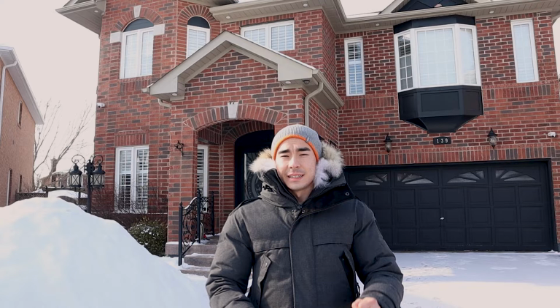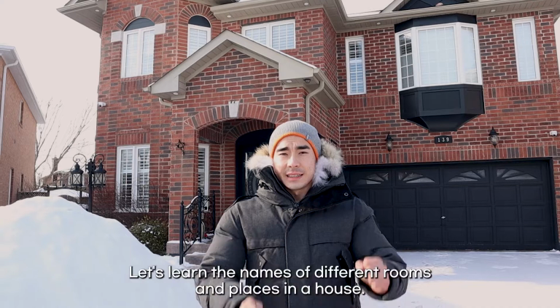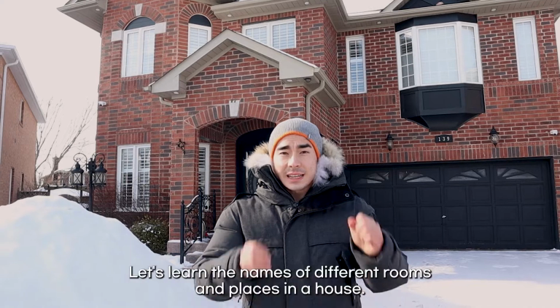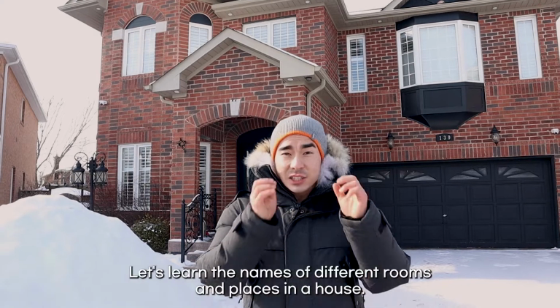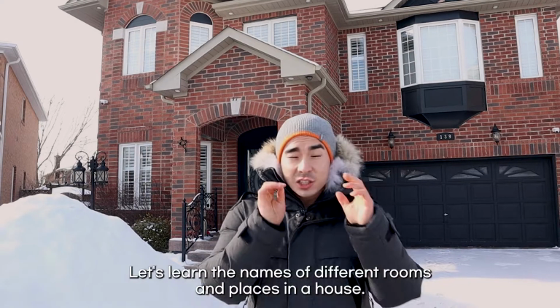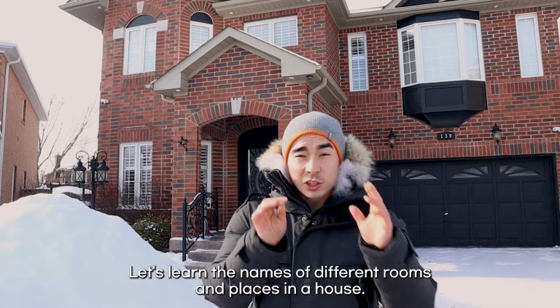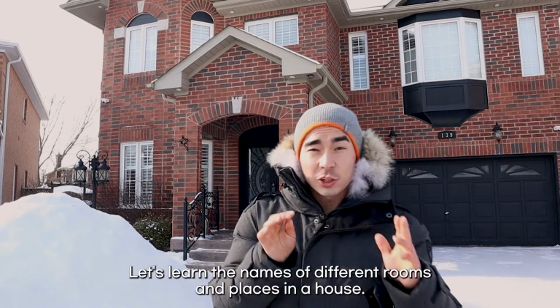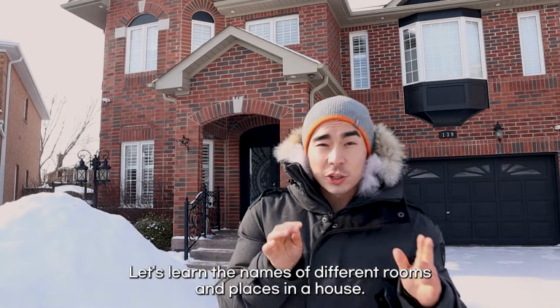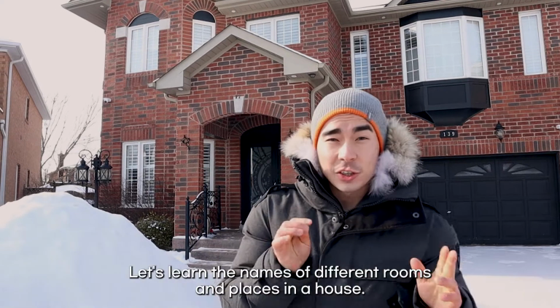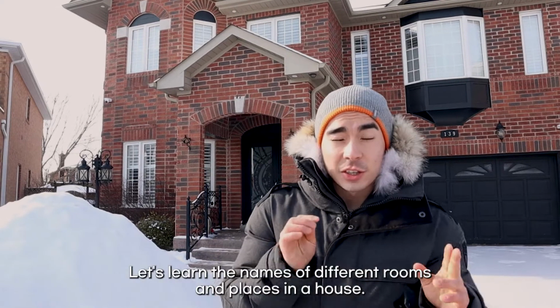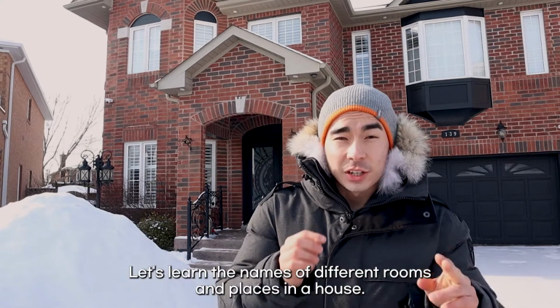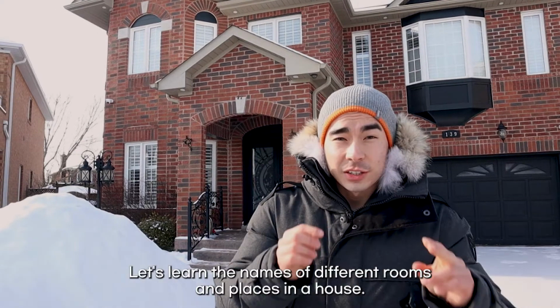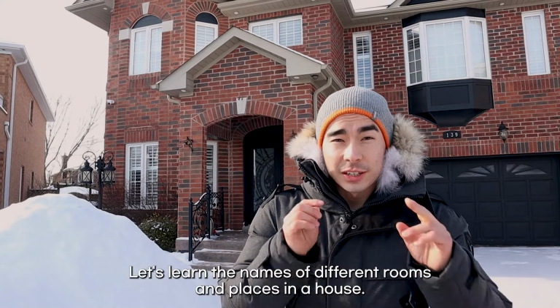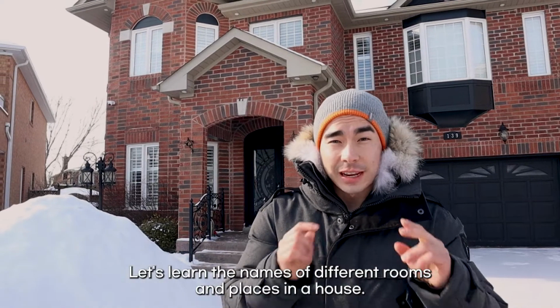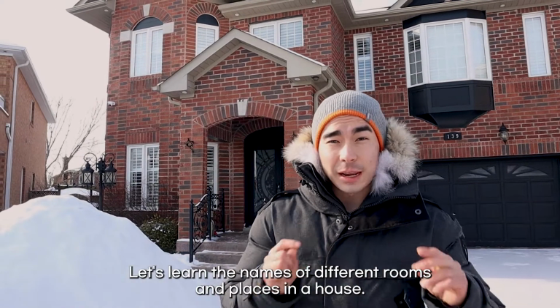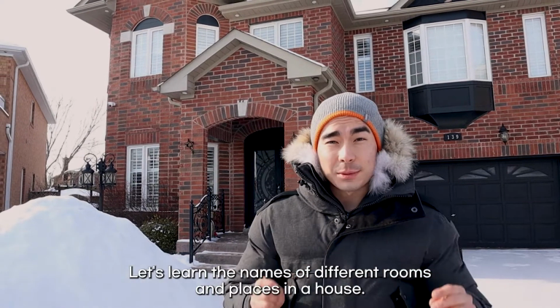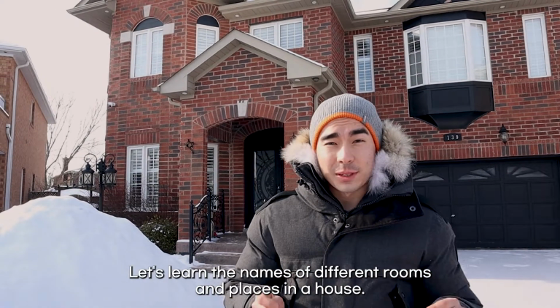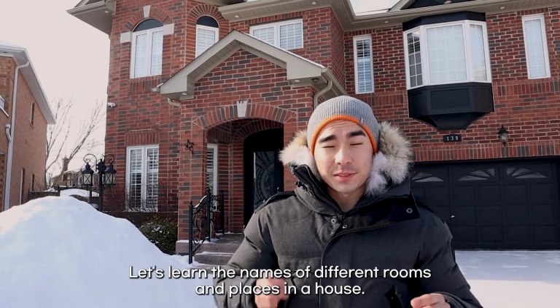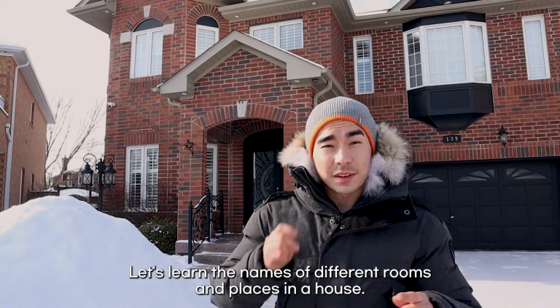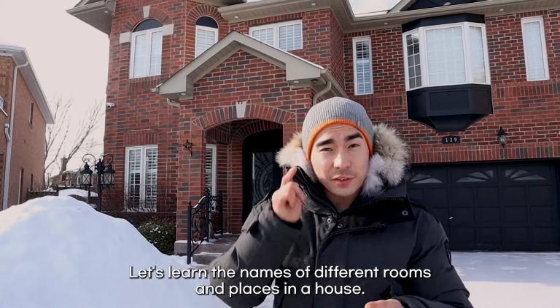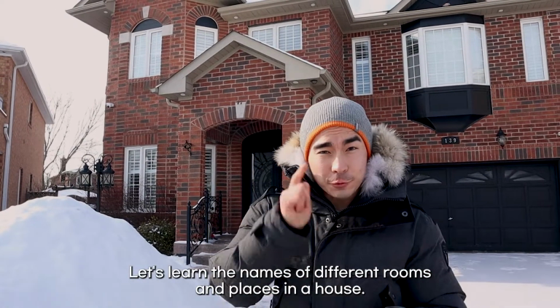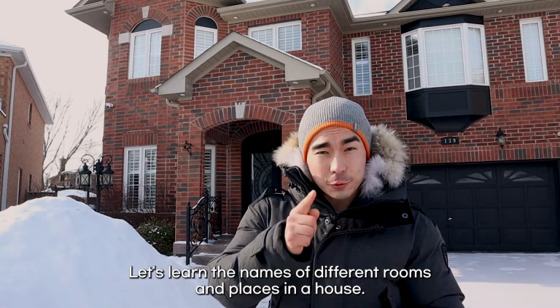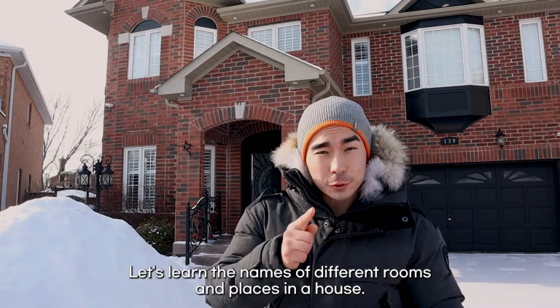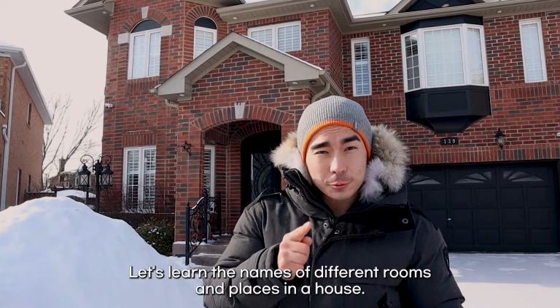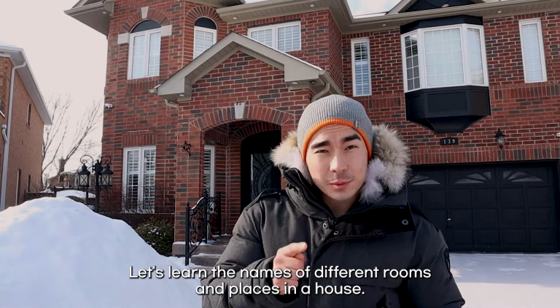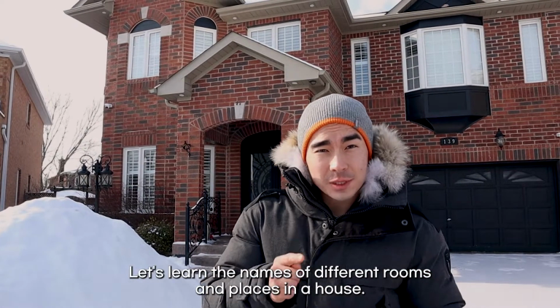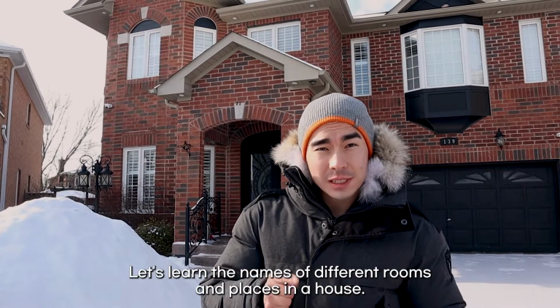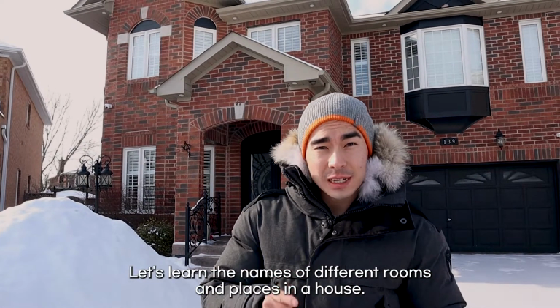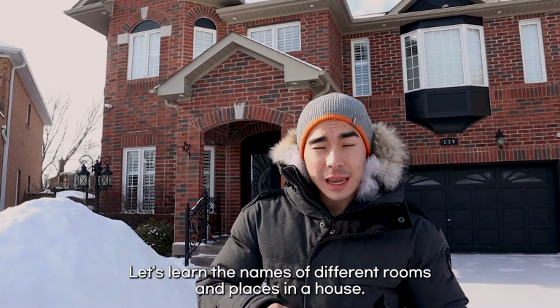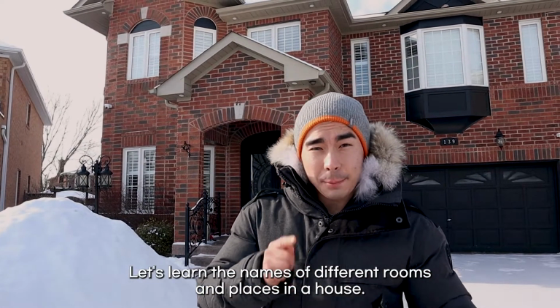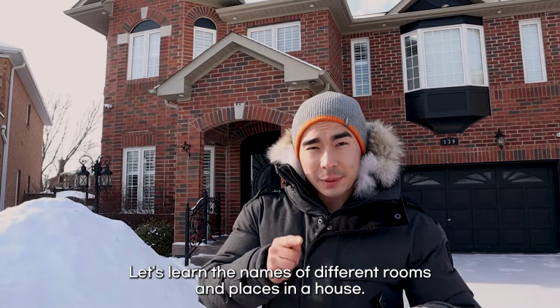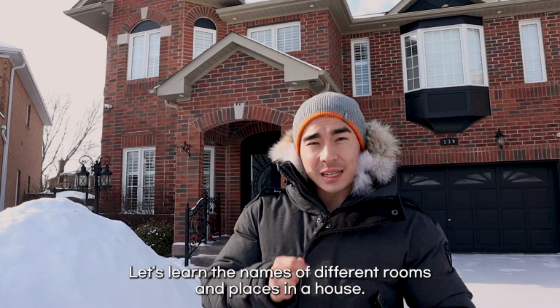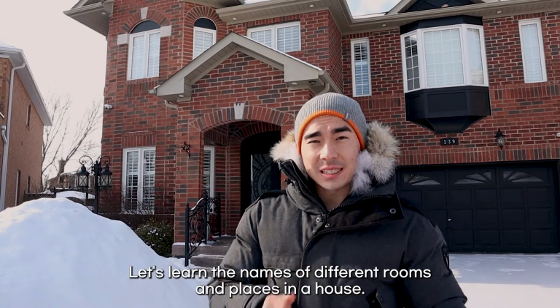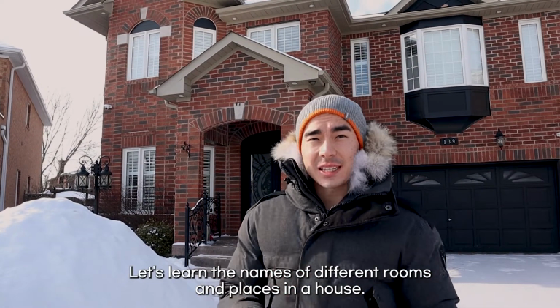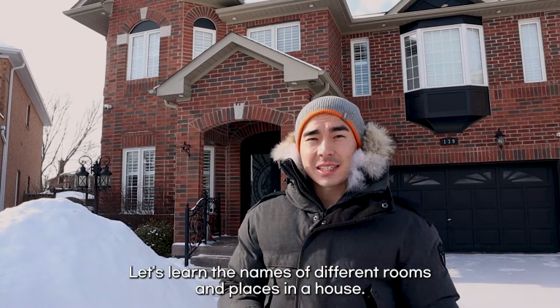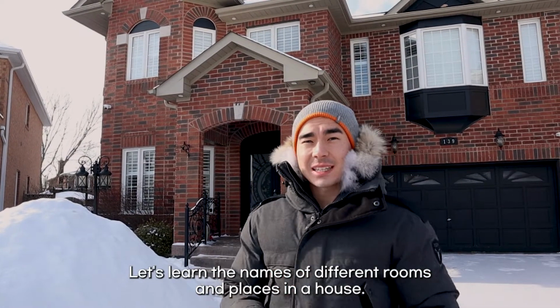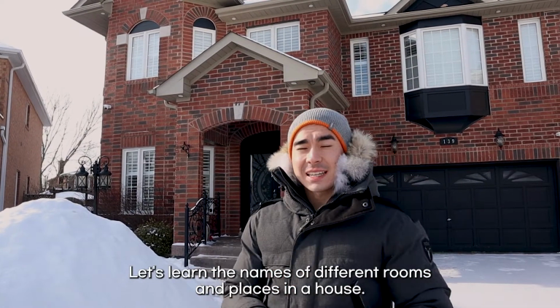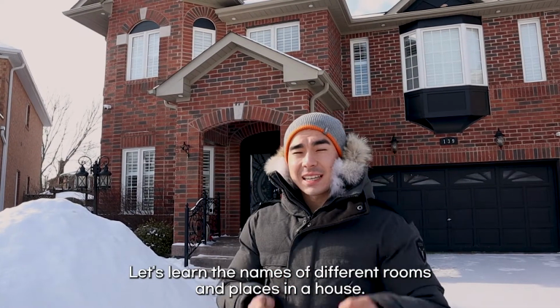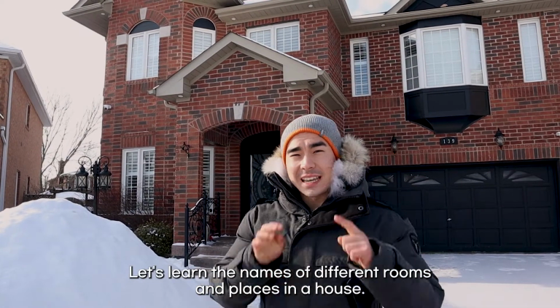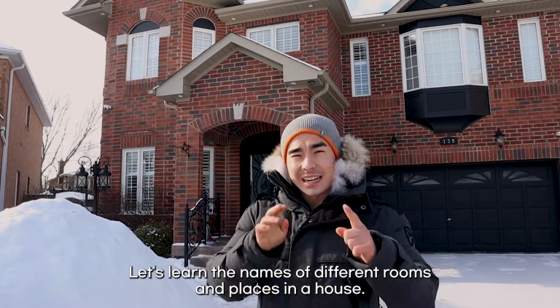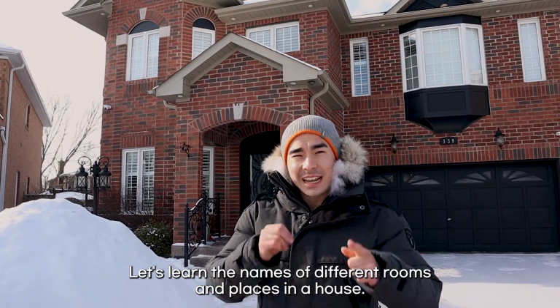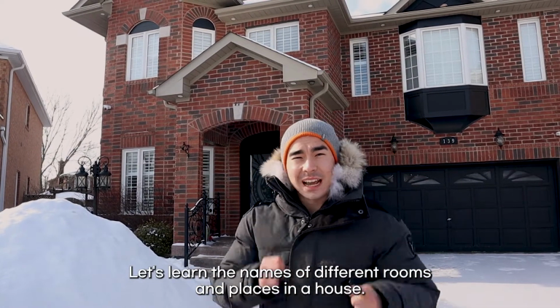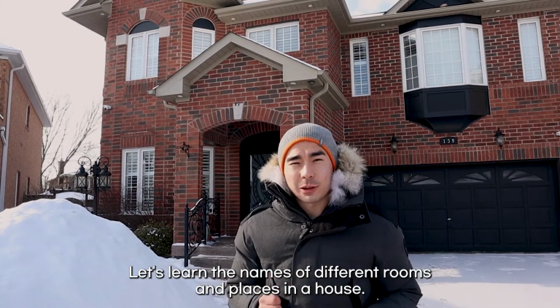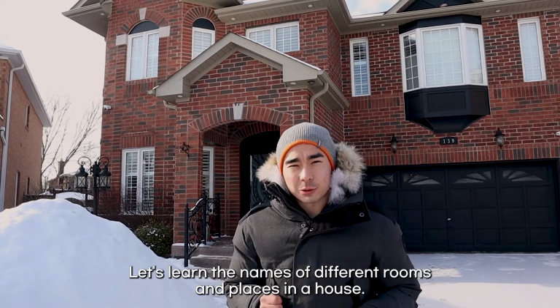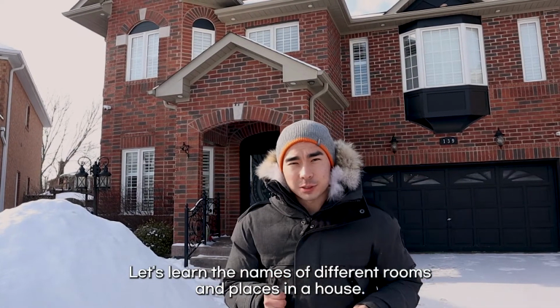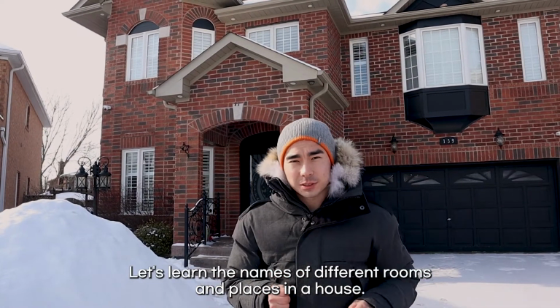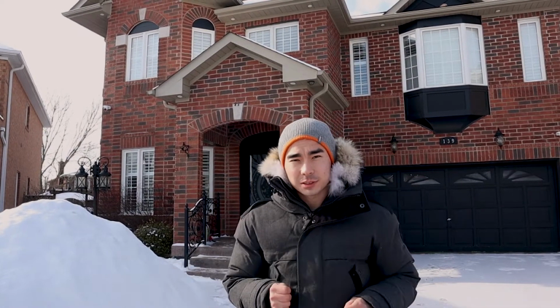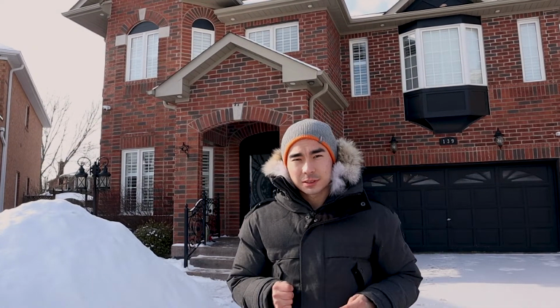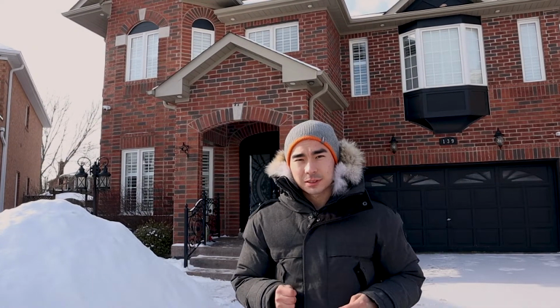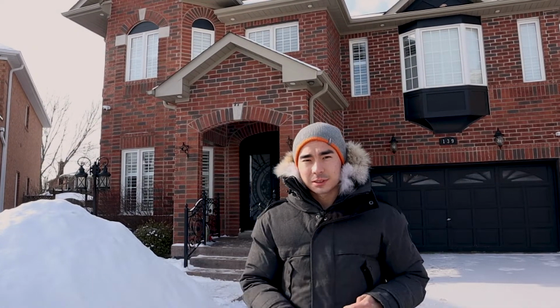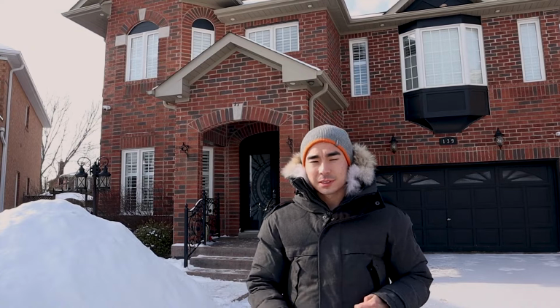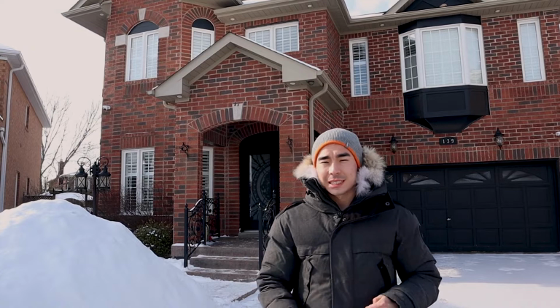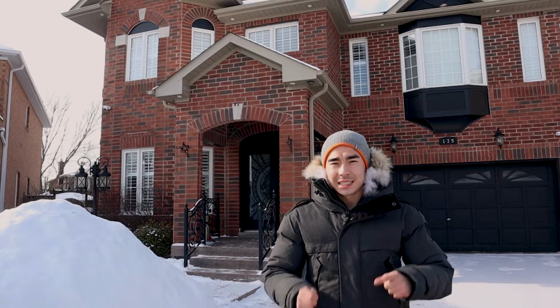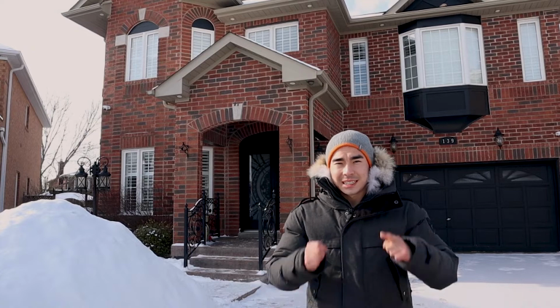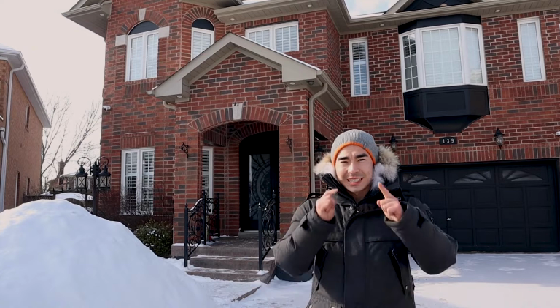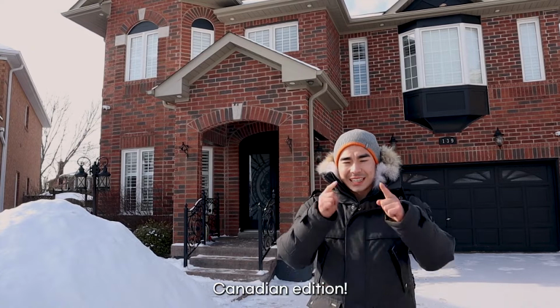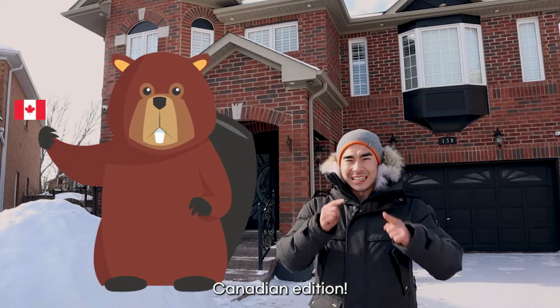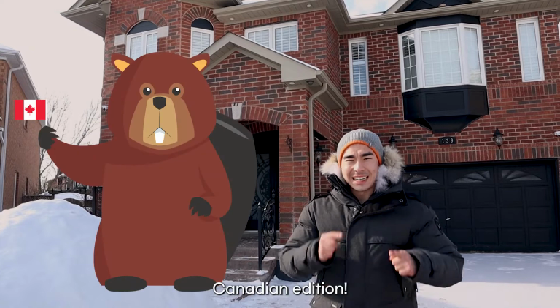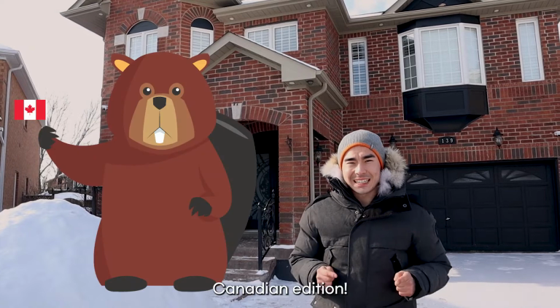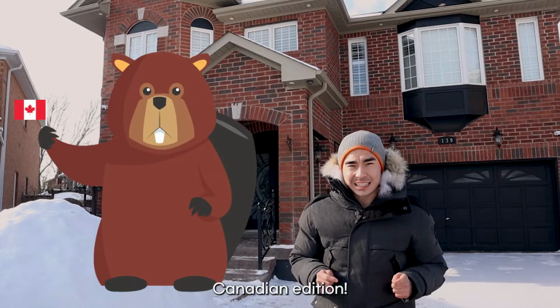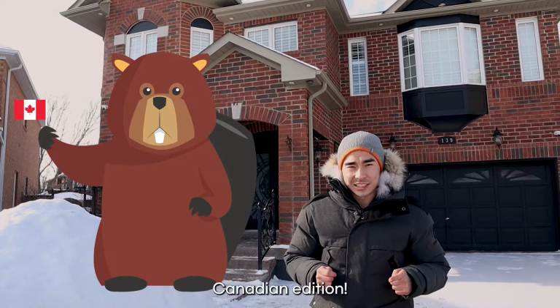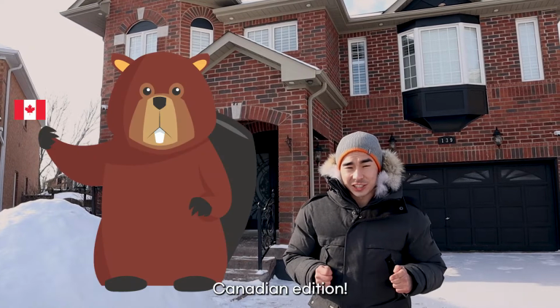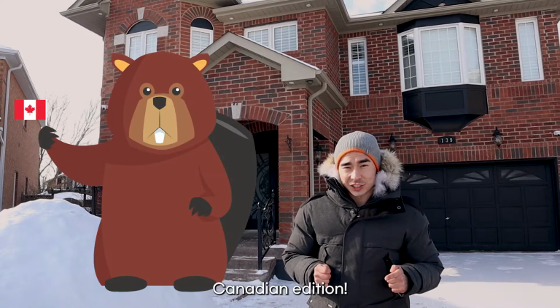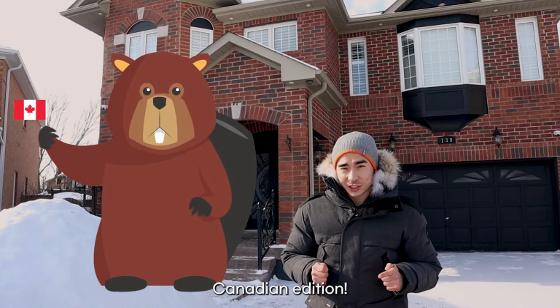Let's learn the names of different rooms and places in a house. Canadian edition.